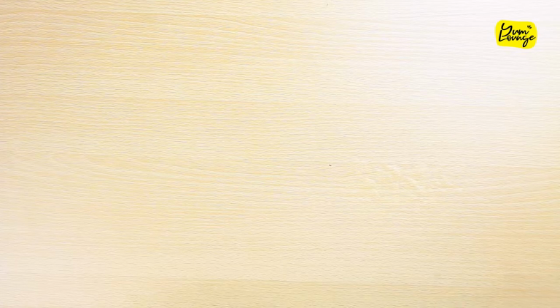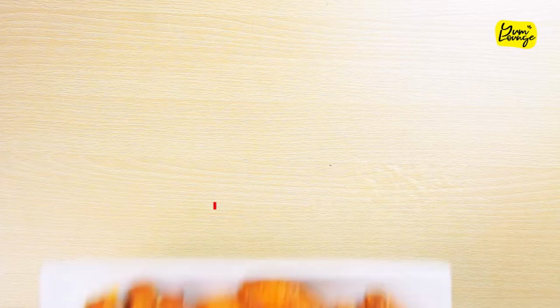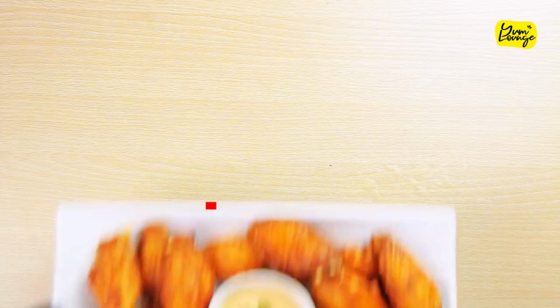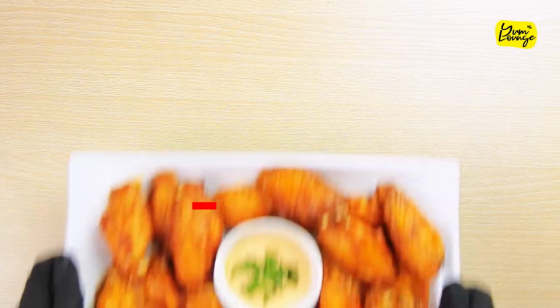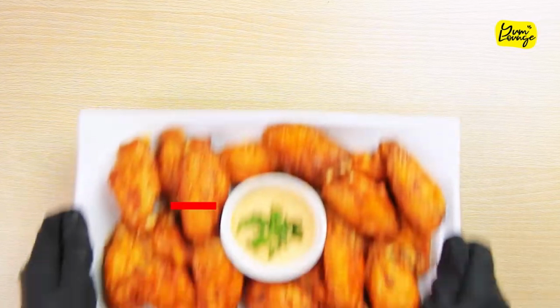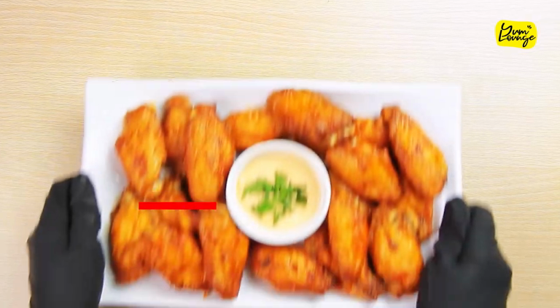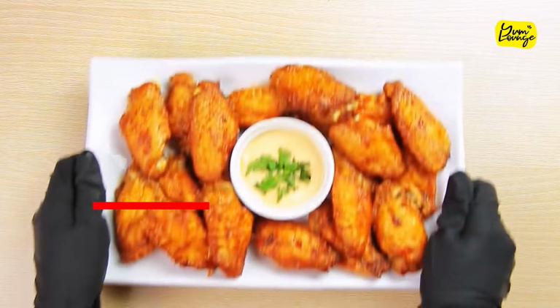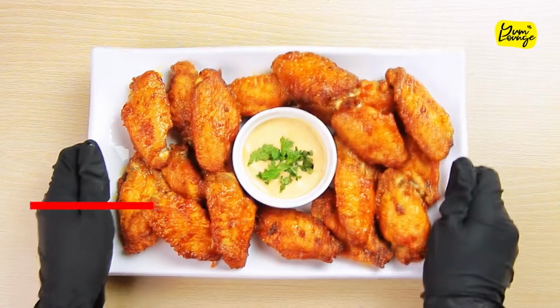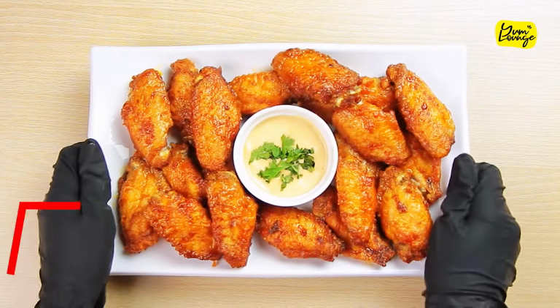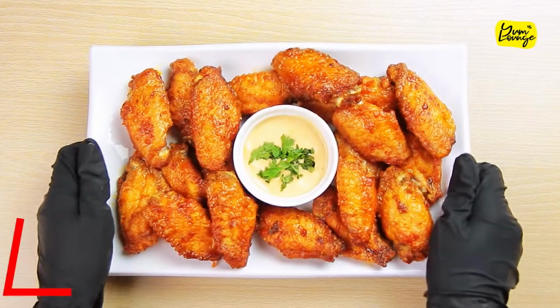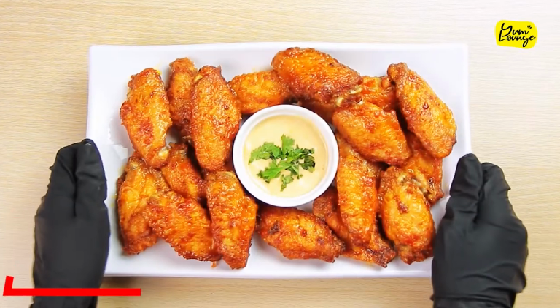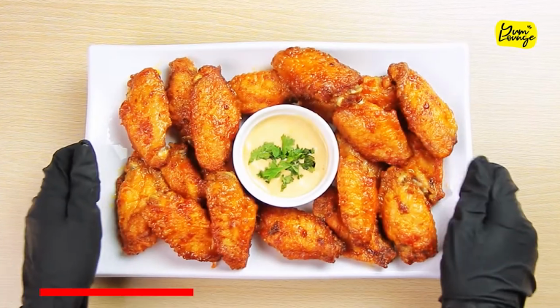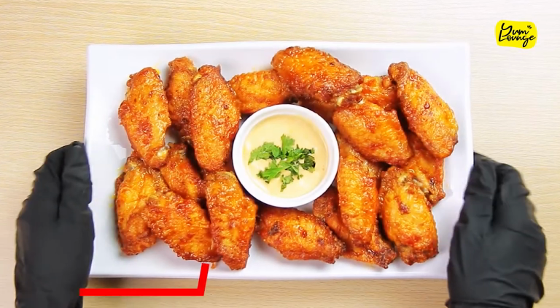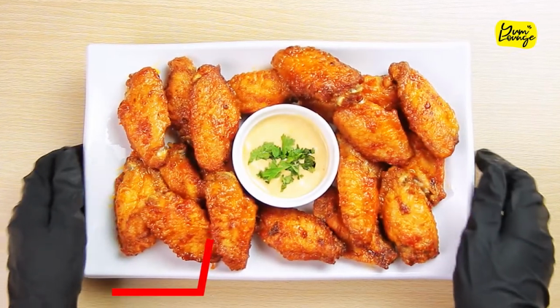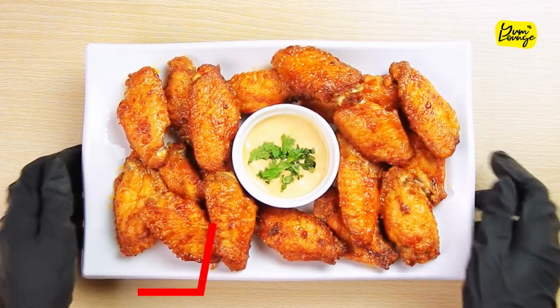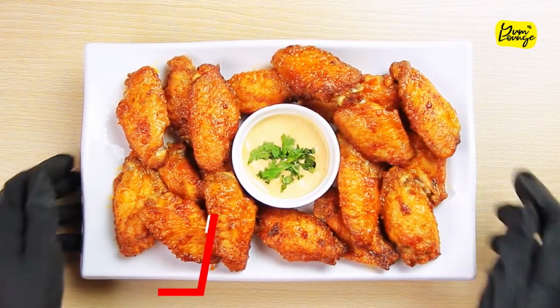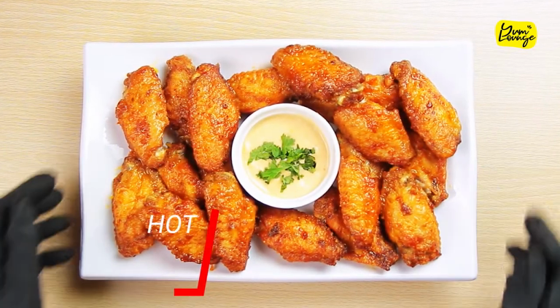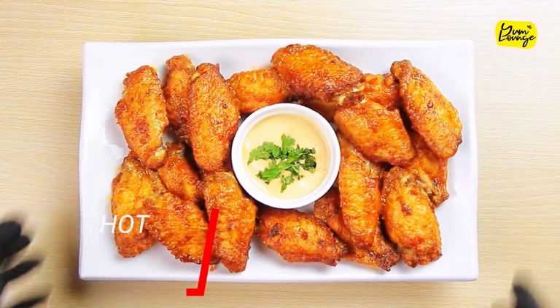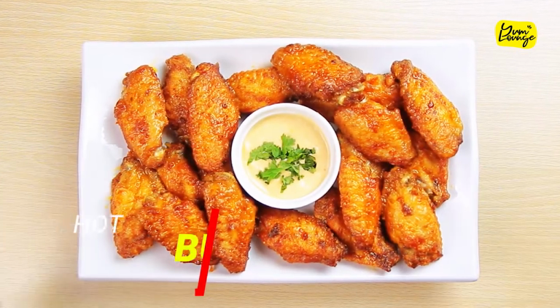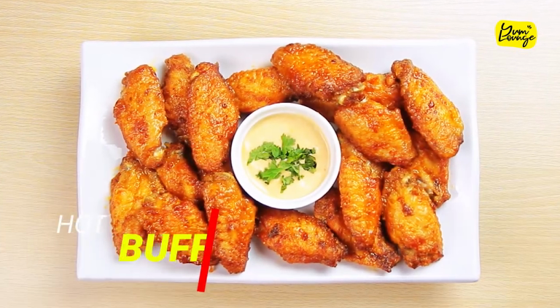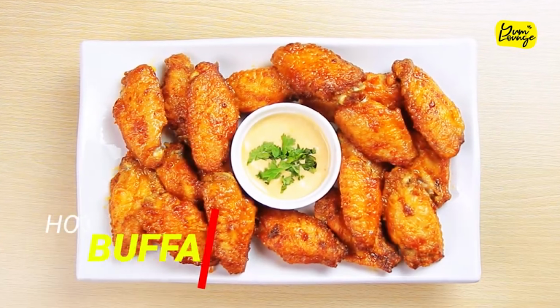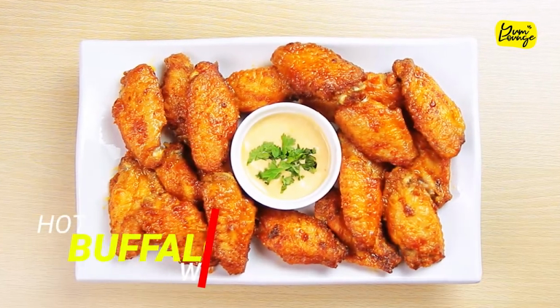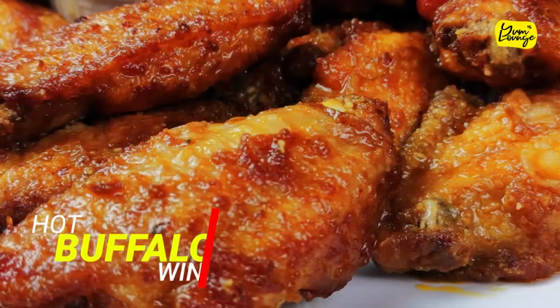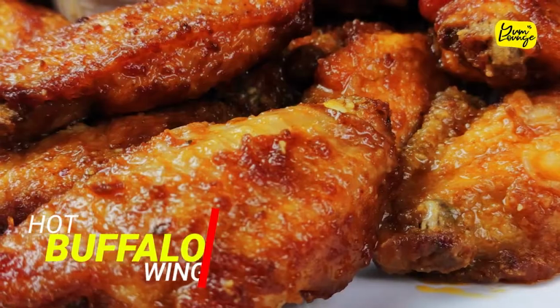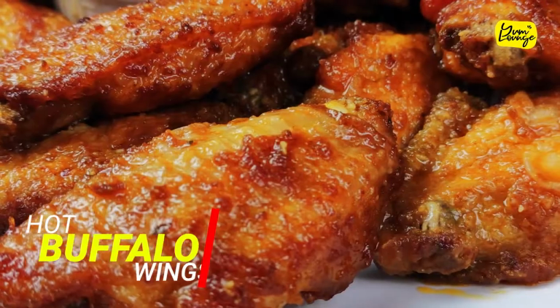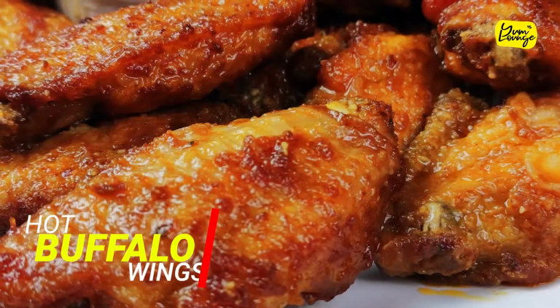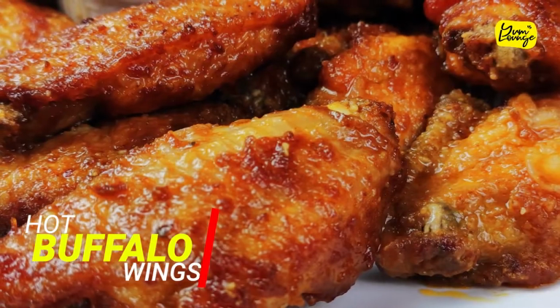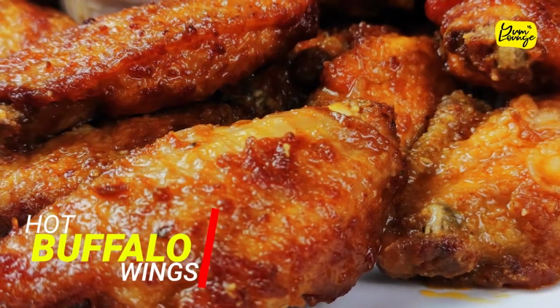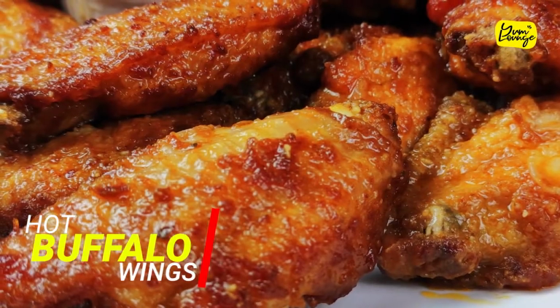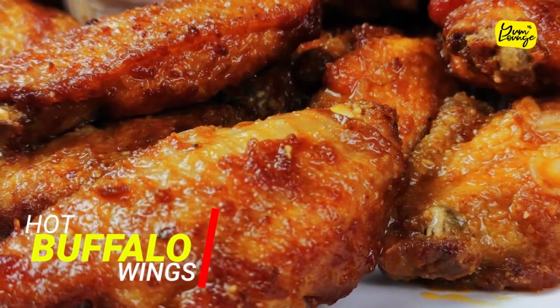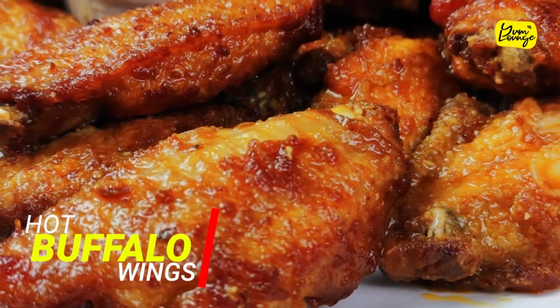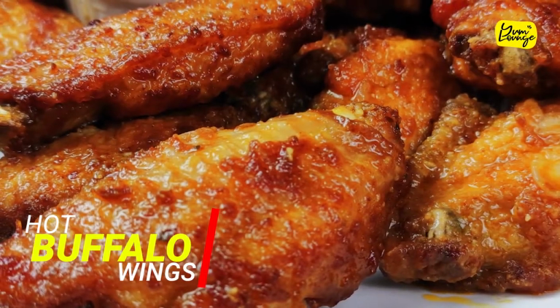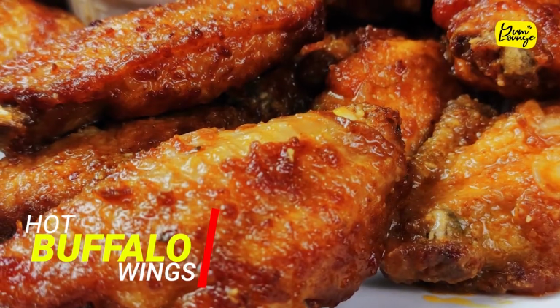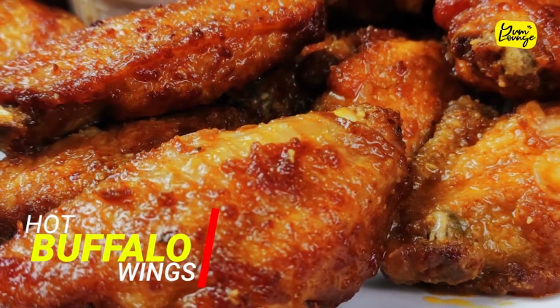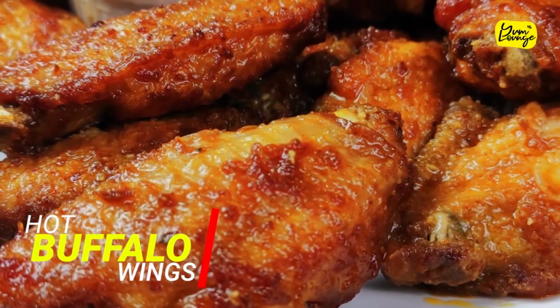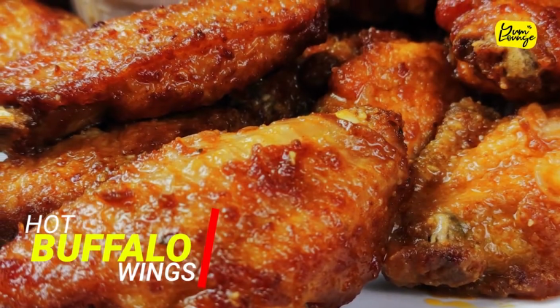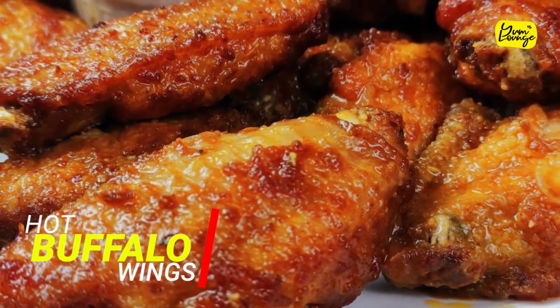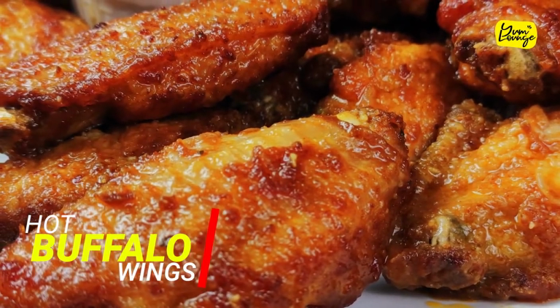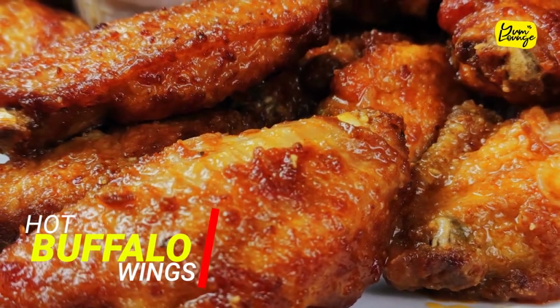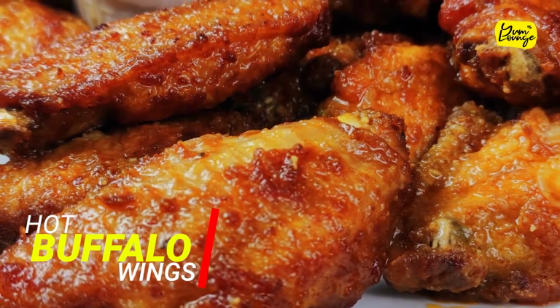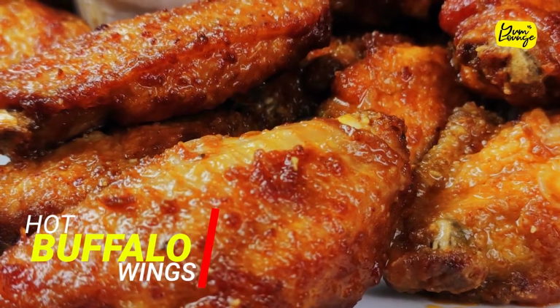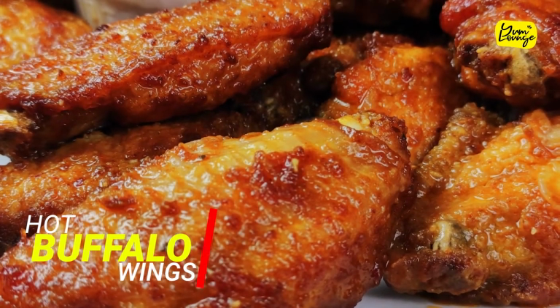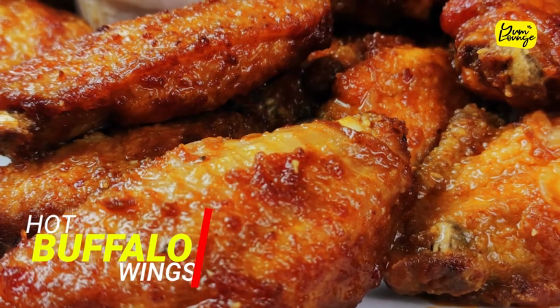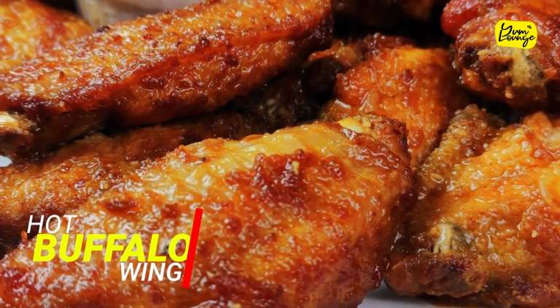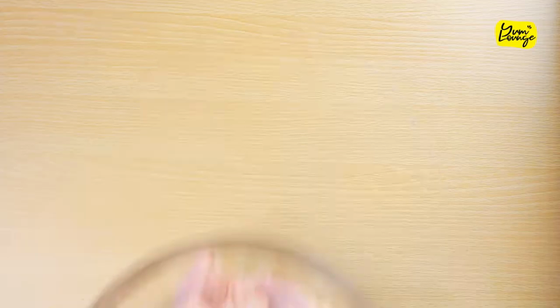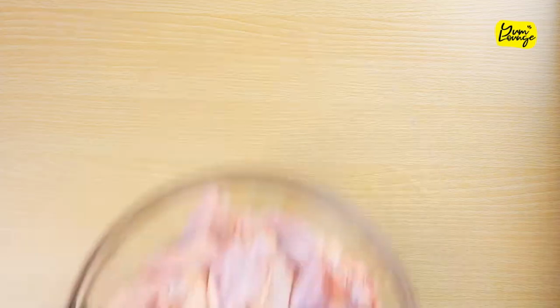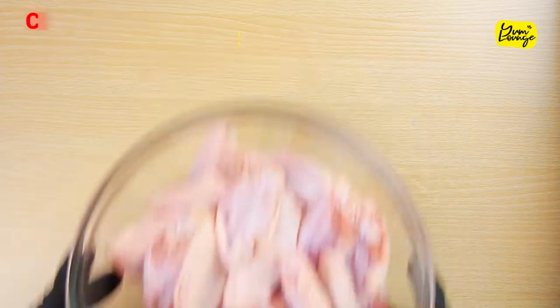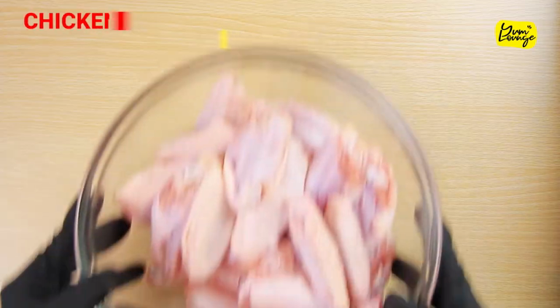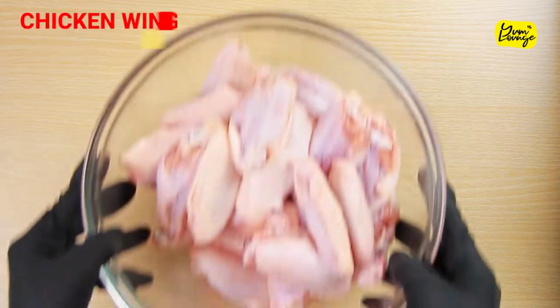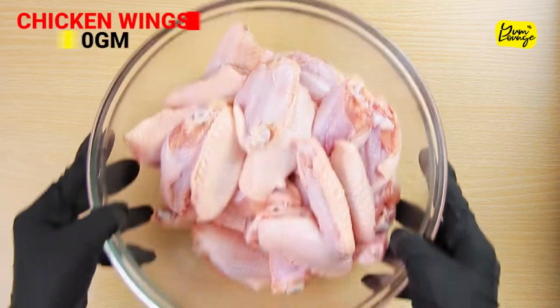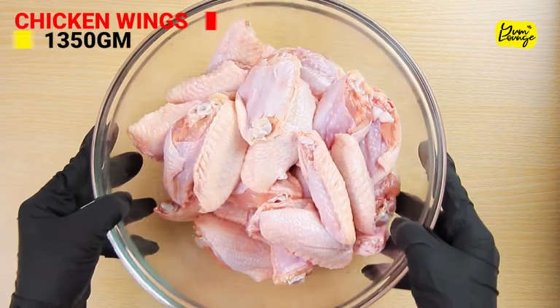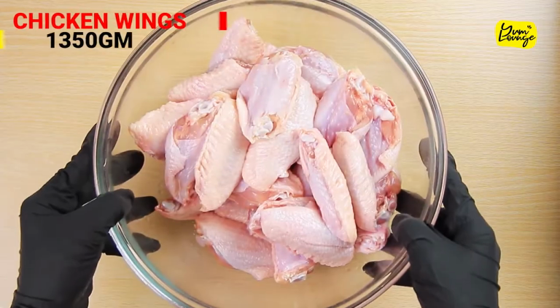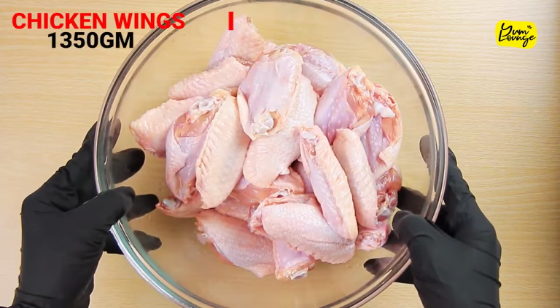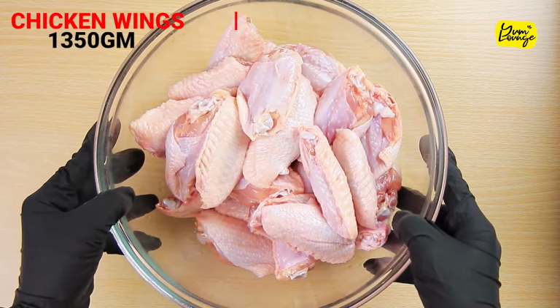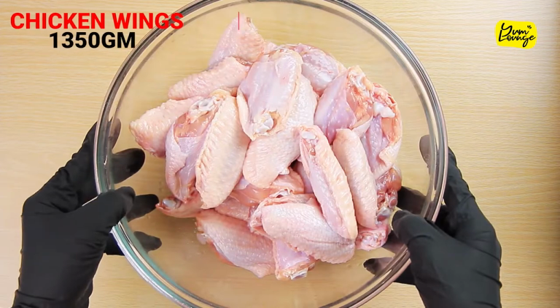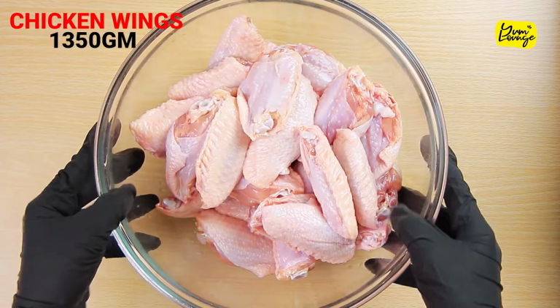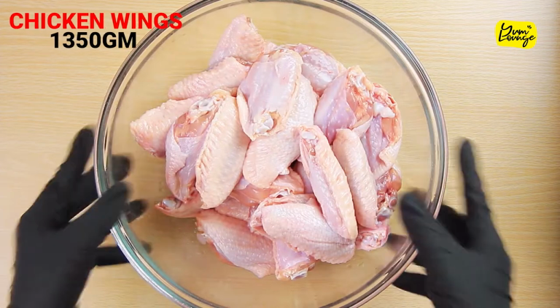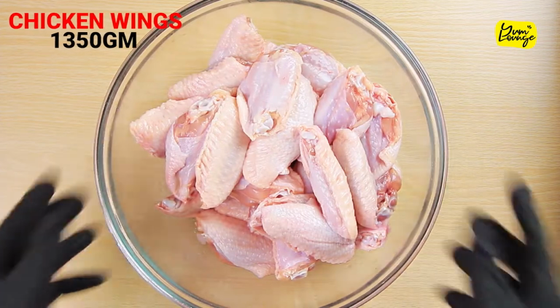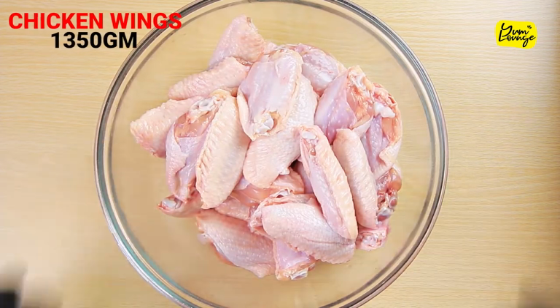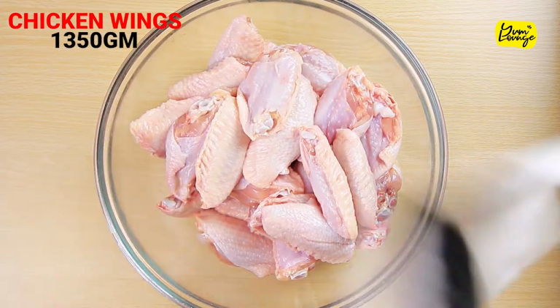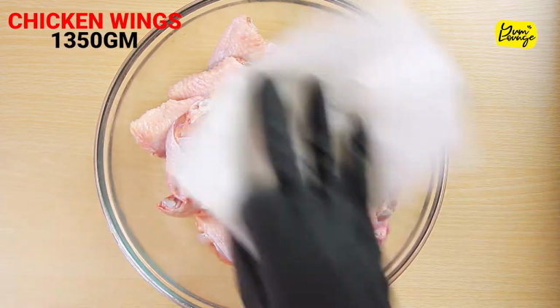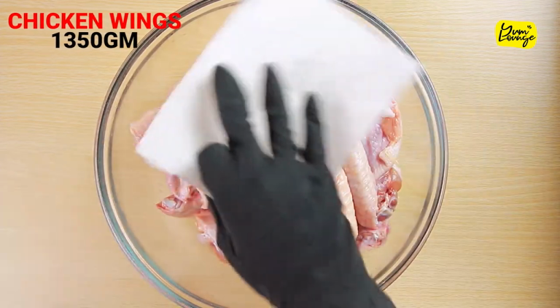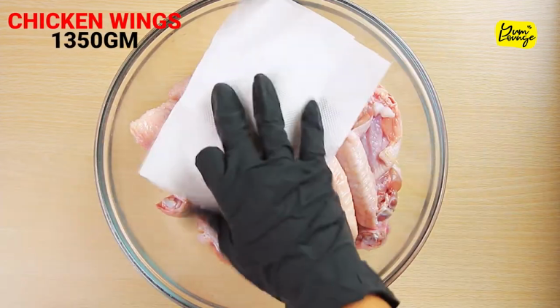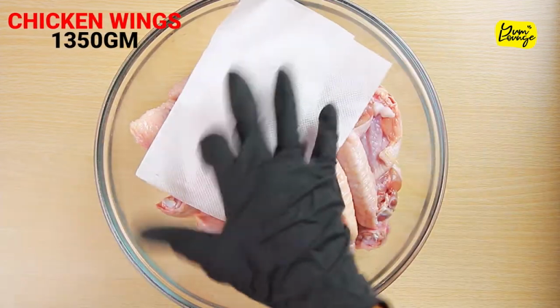These hot Buffalo wings will definitely spice up your life. First, wash and dry your chicken wings.